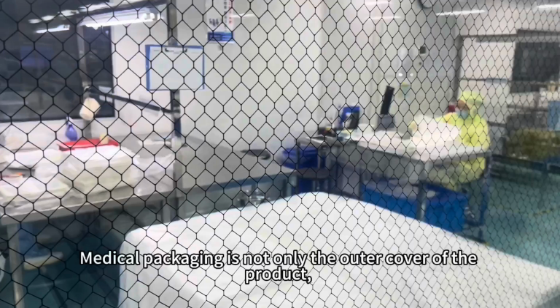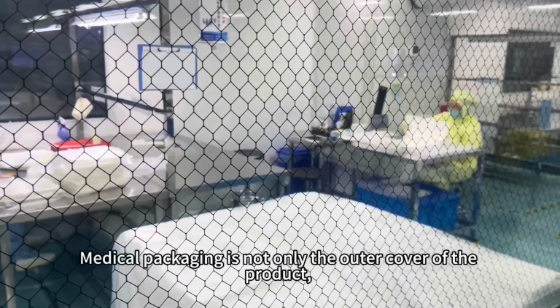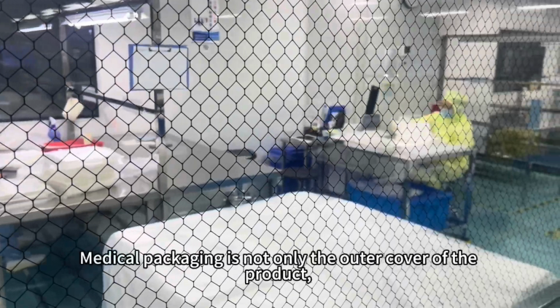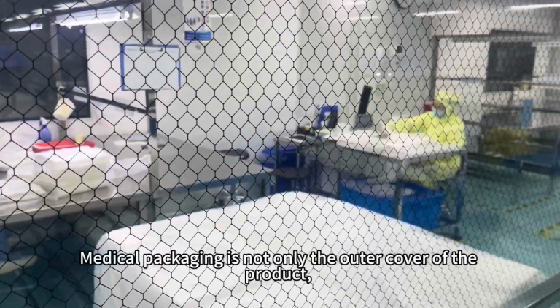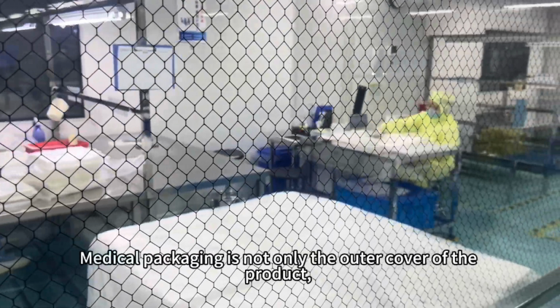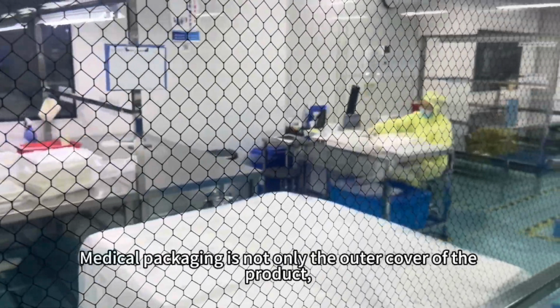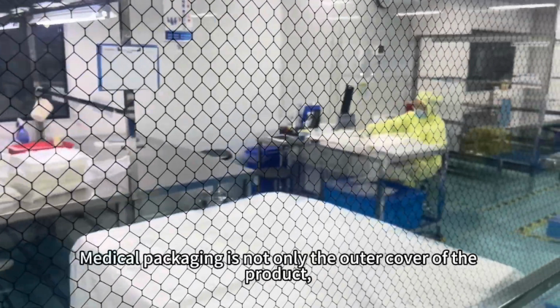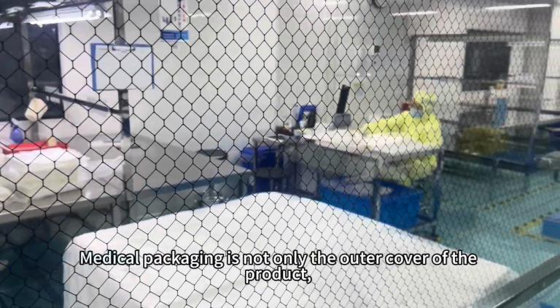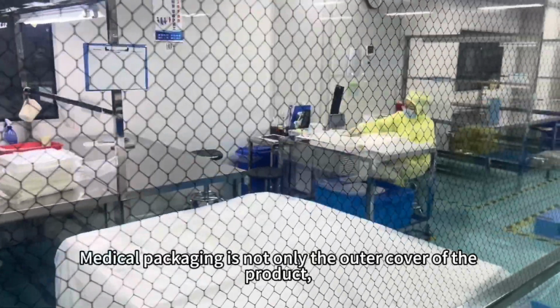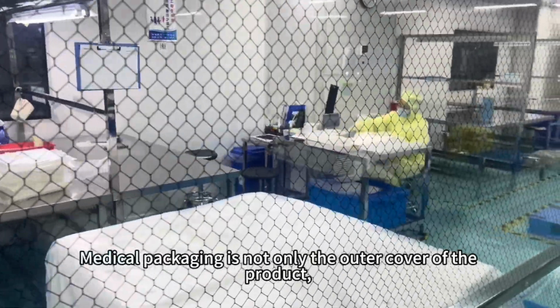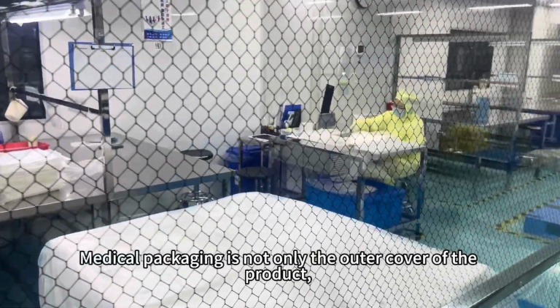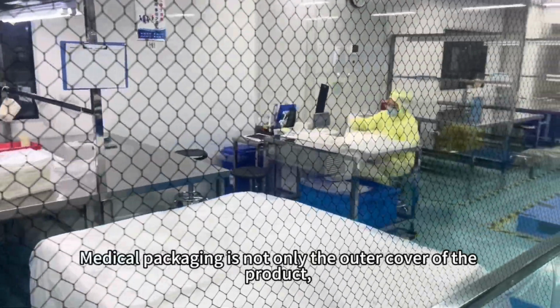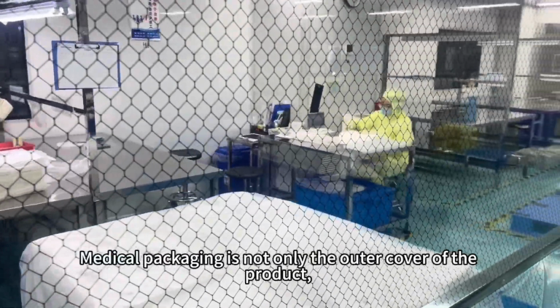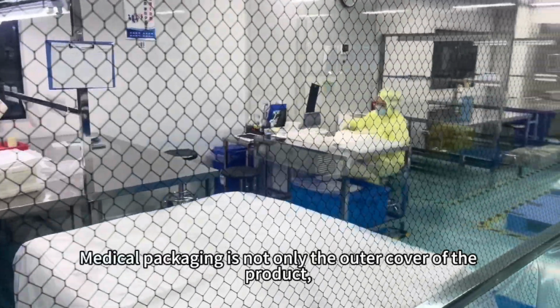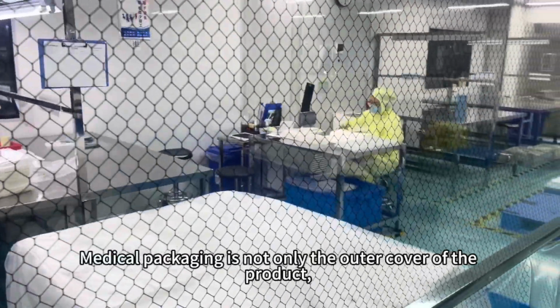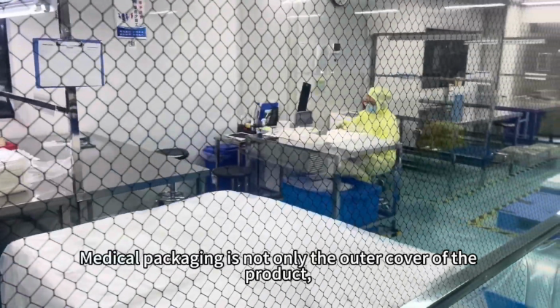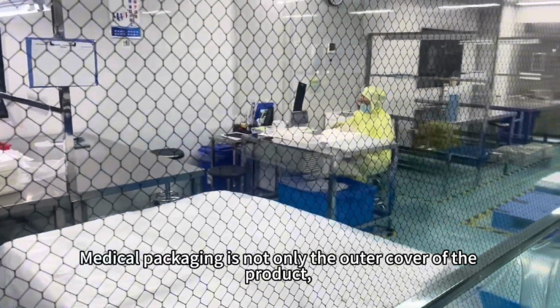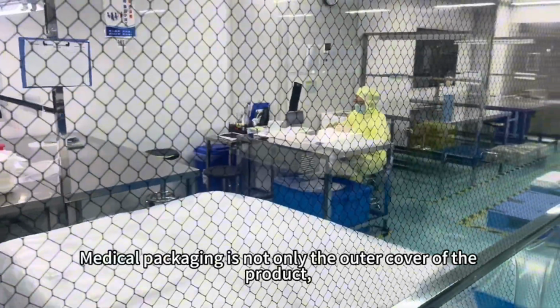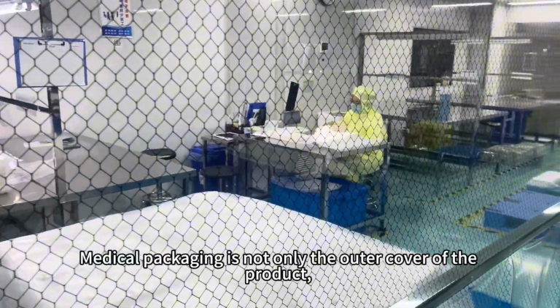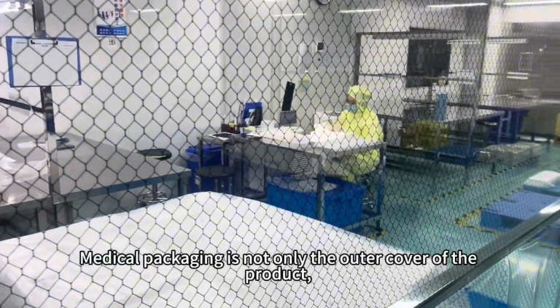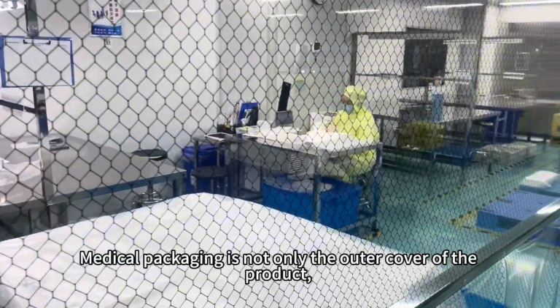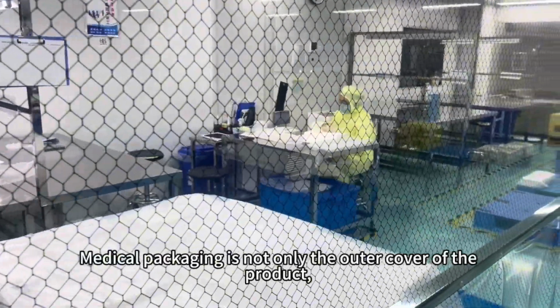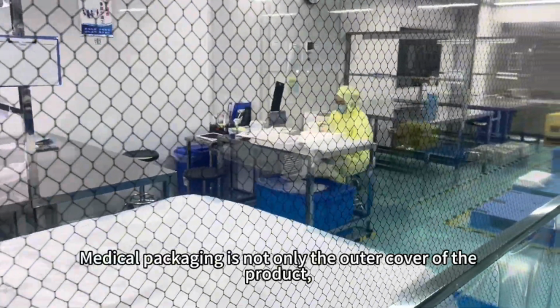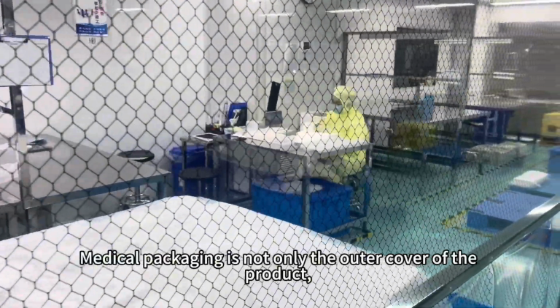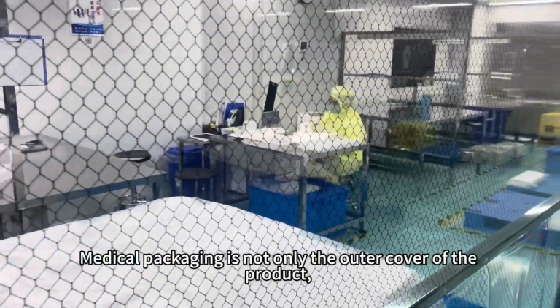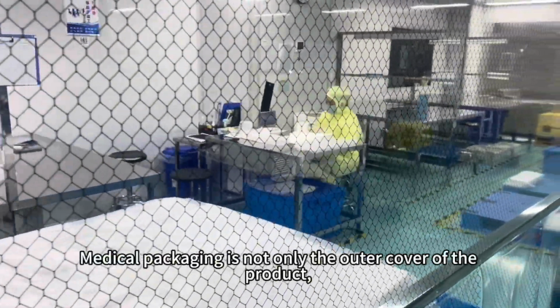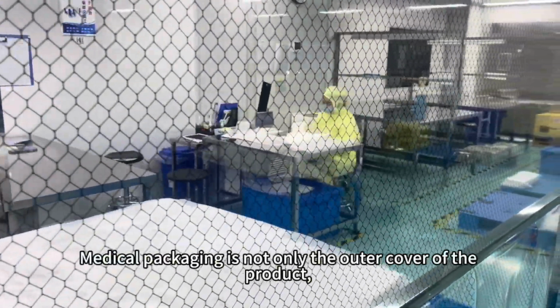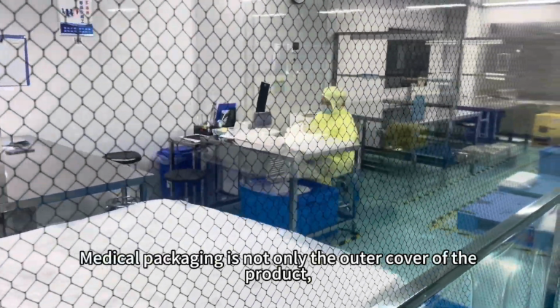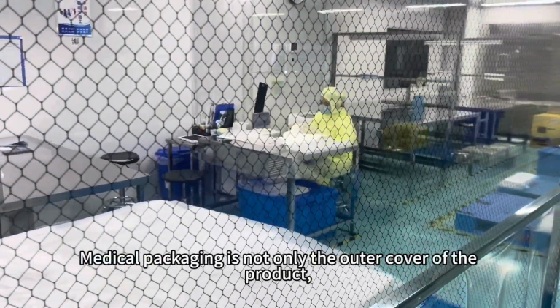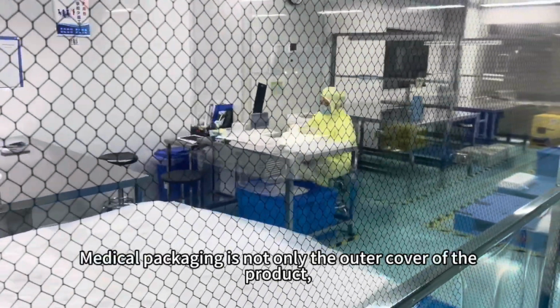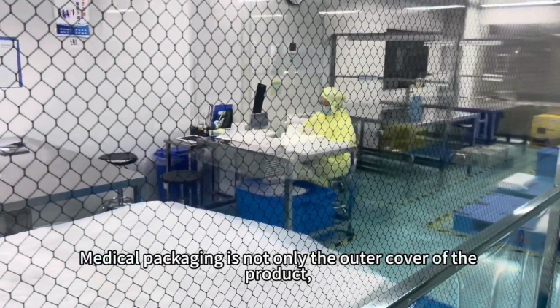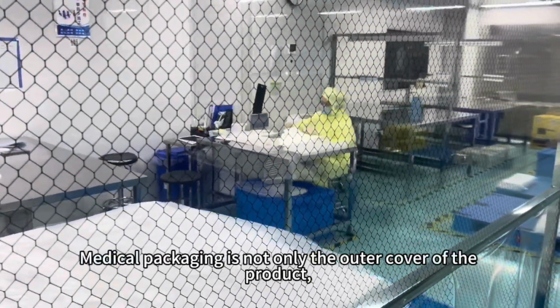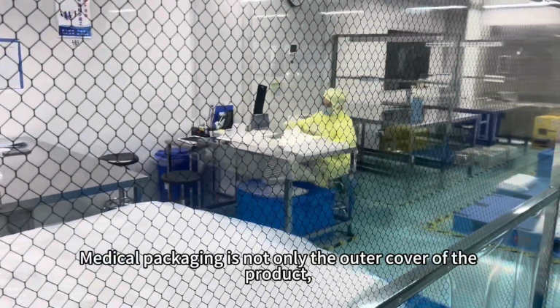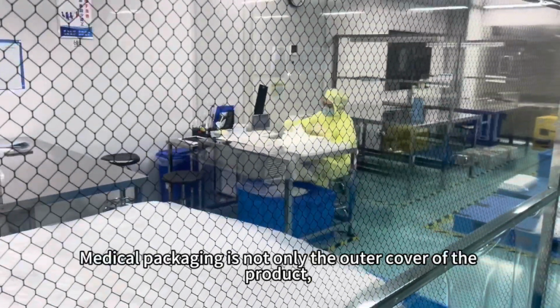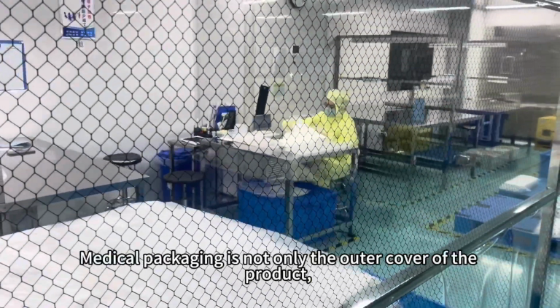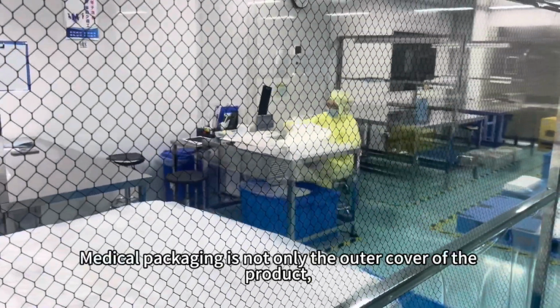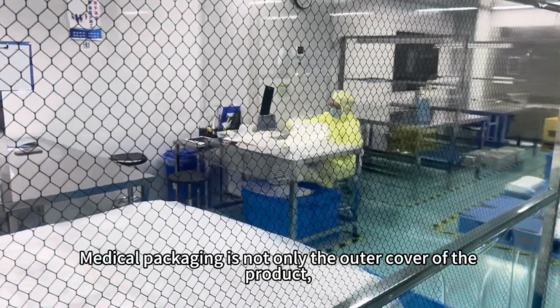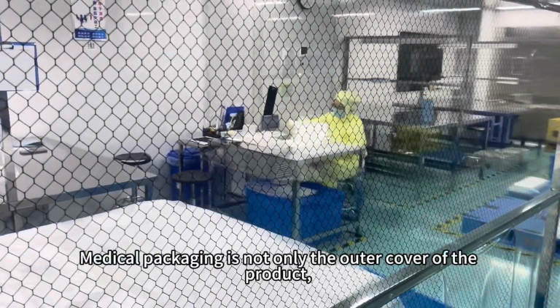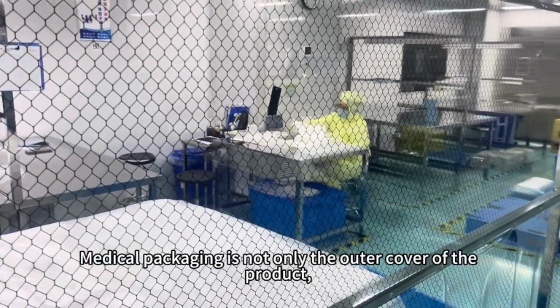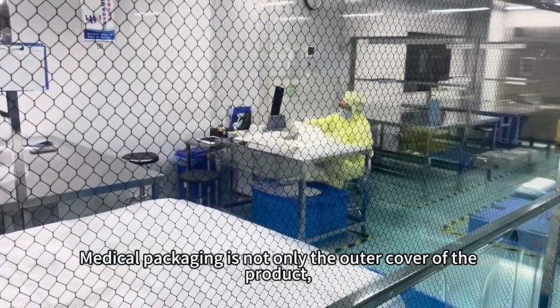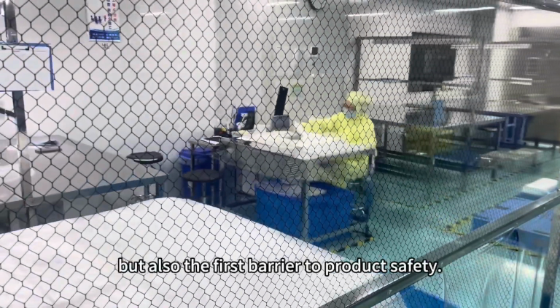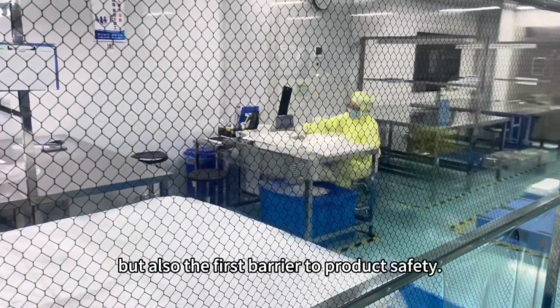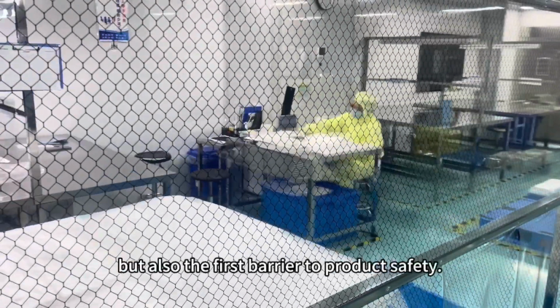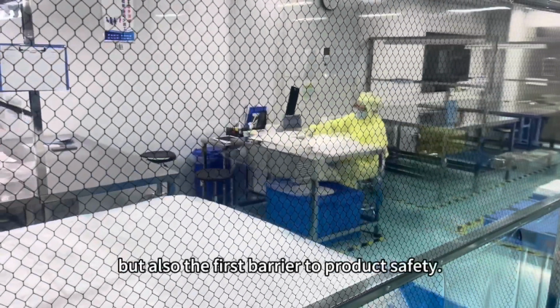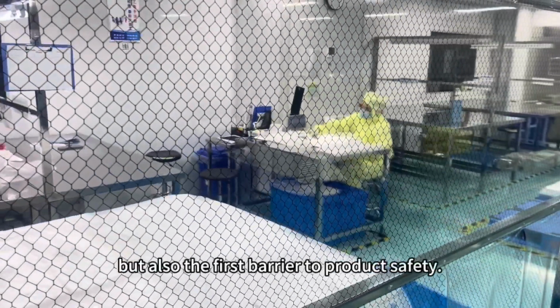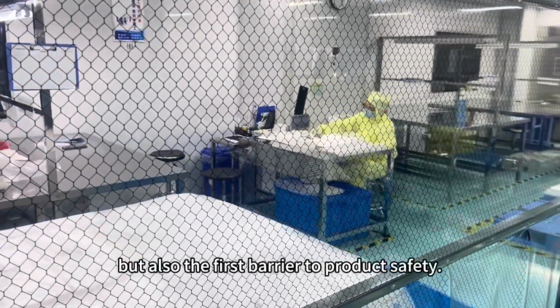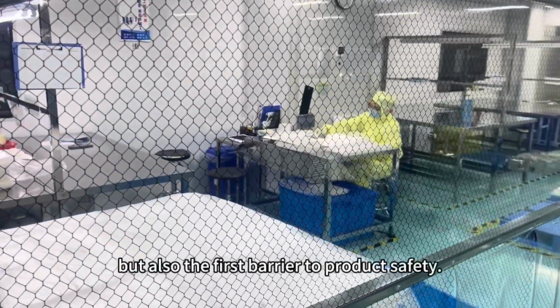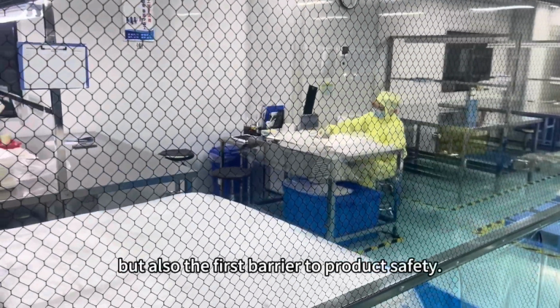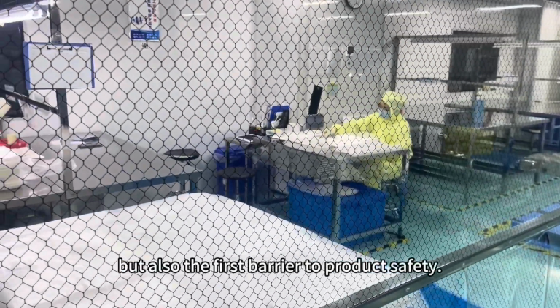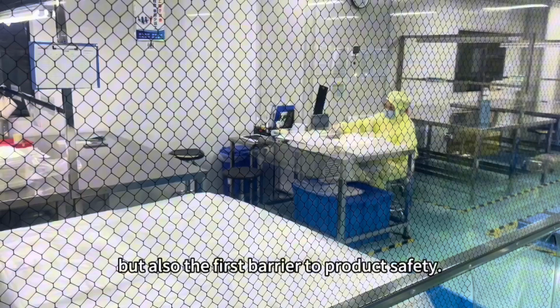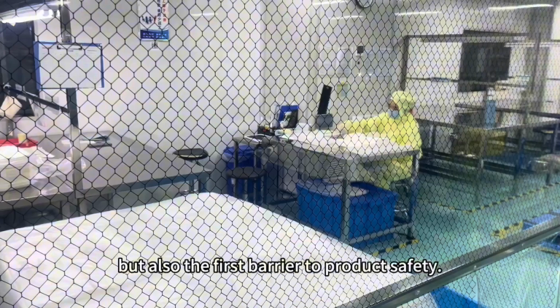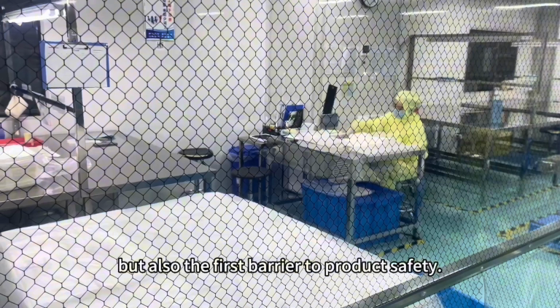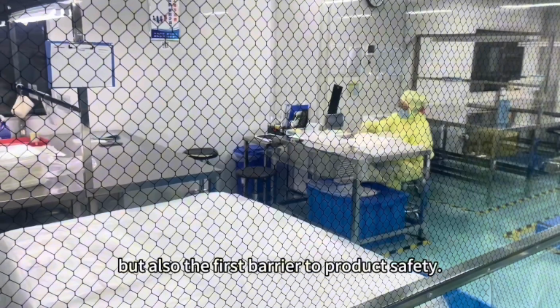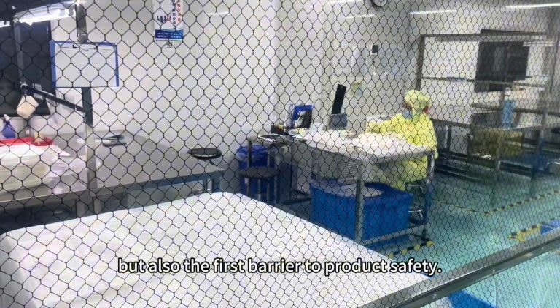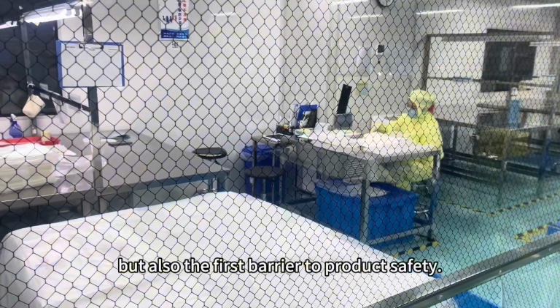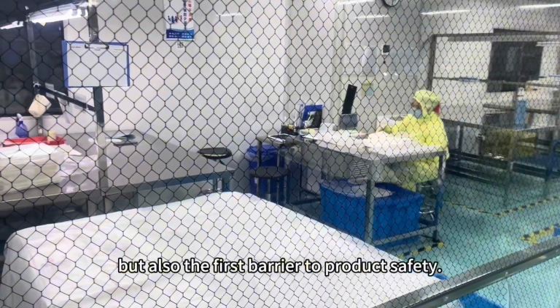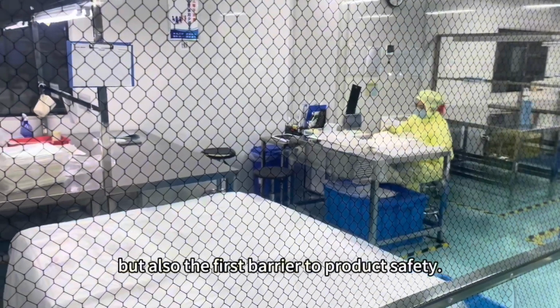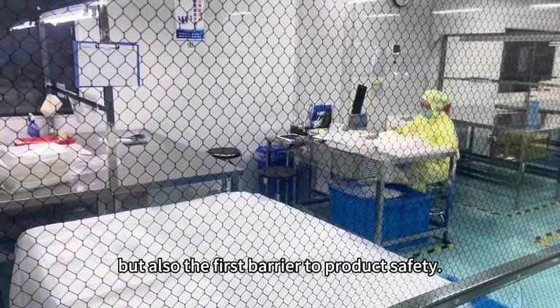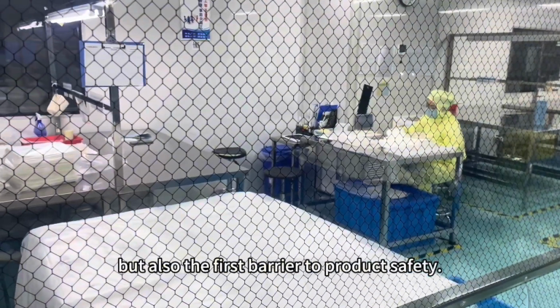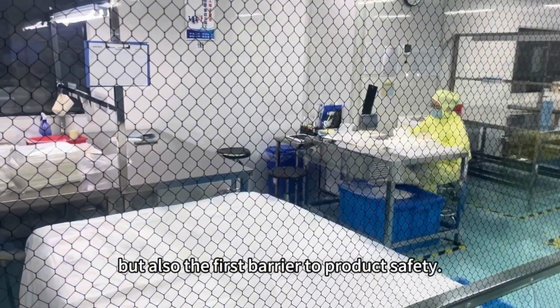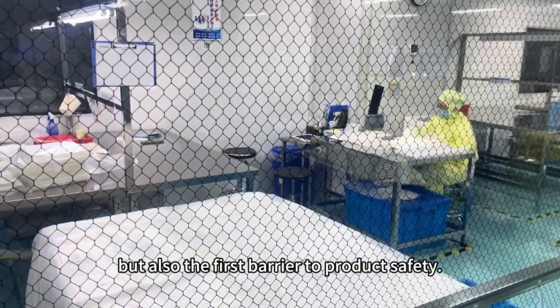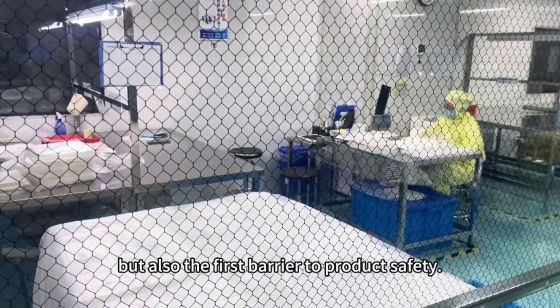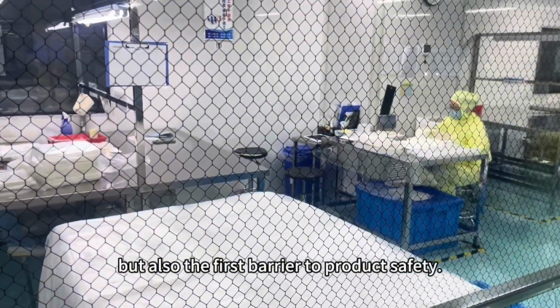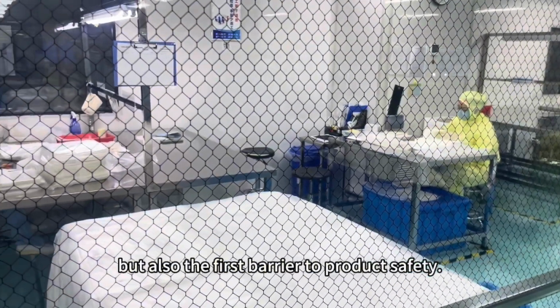Medical packaging is not only the outer cover of the product, but also the first barrier to product safety.